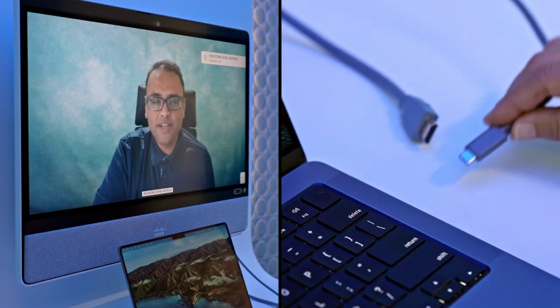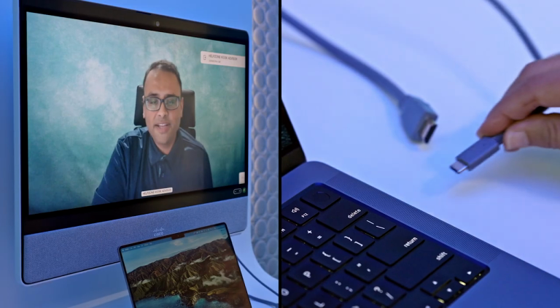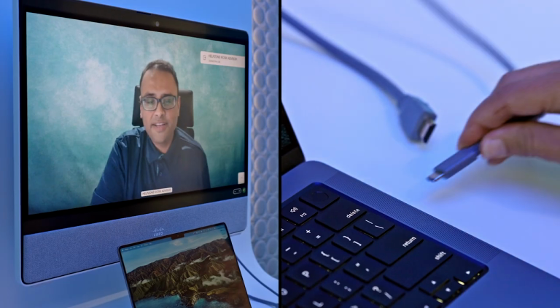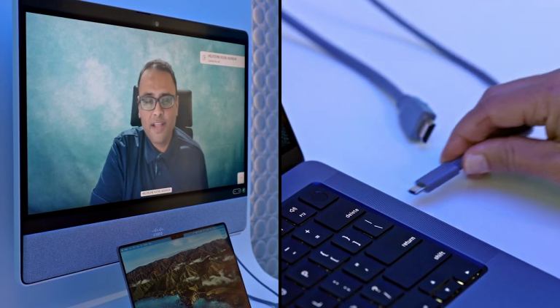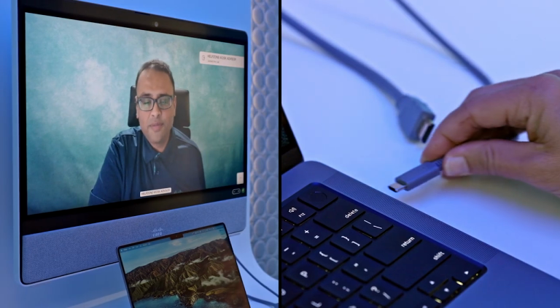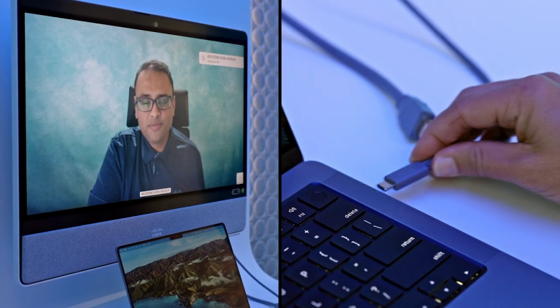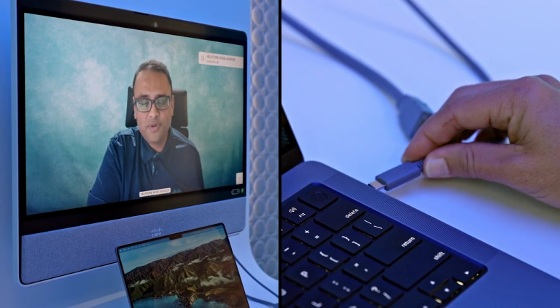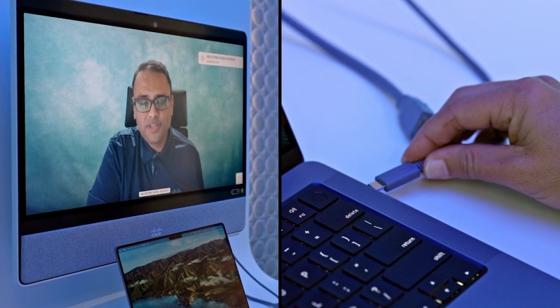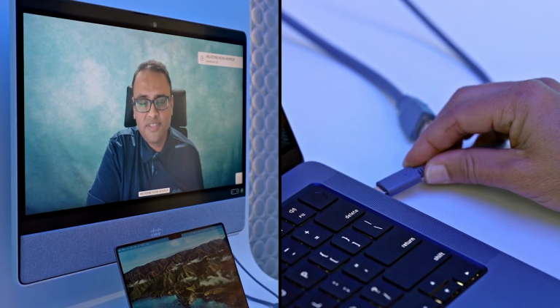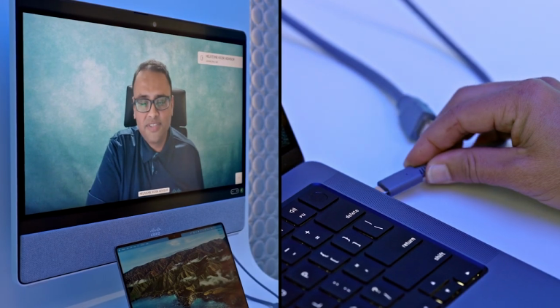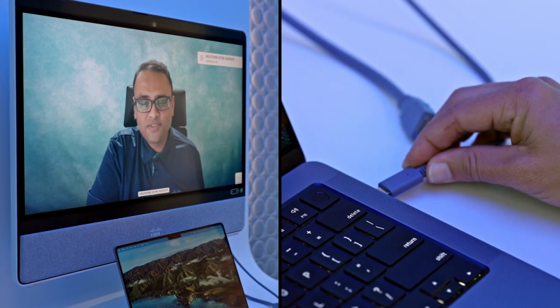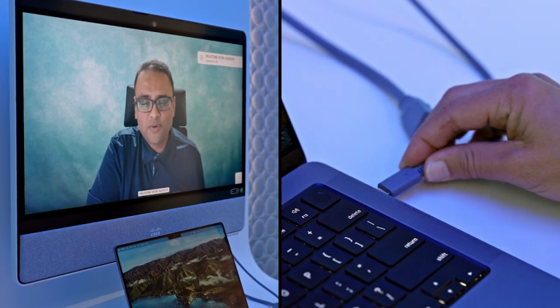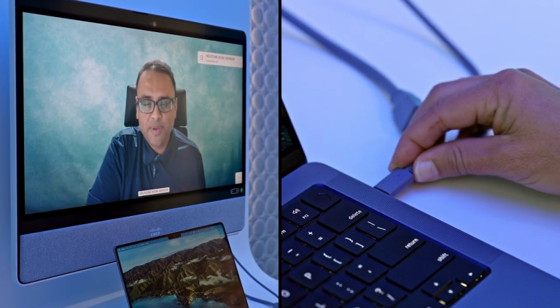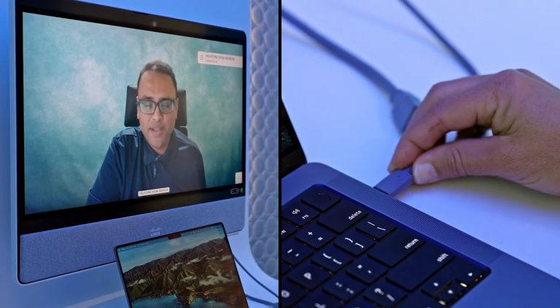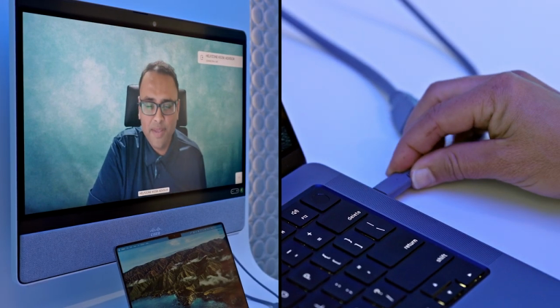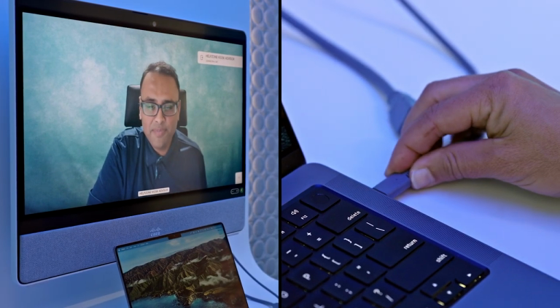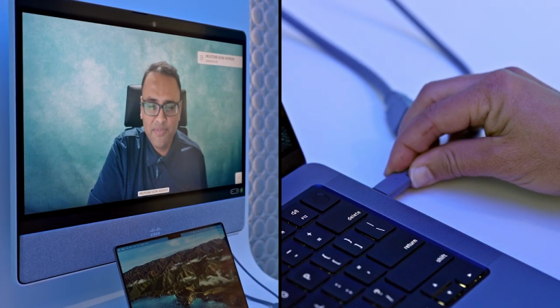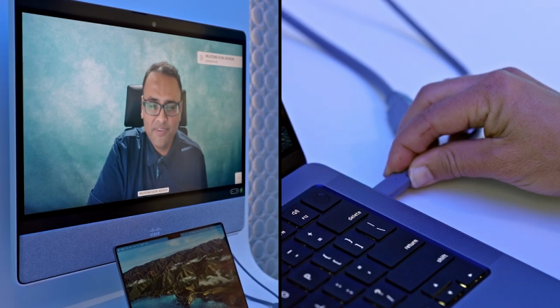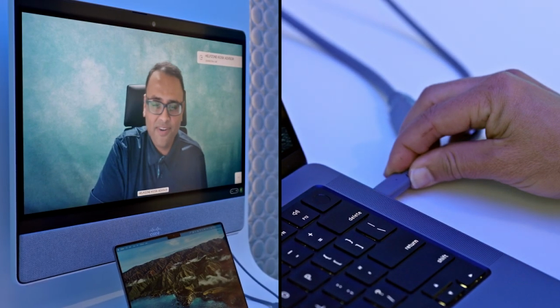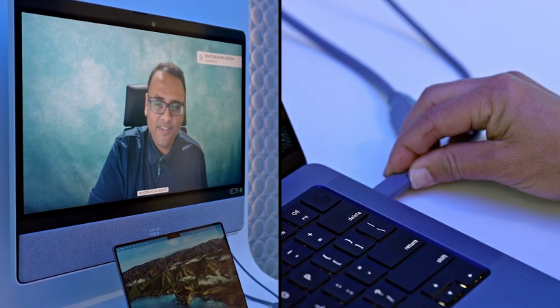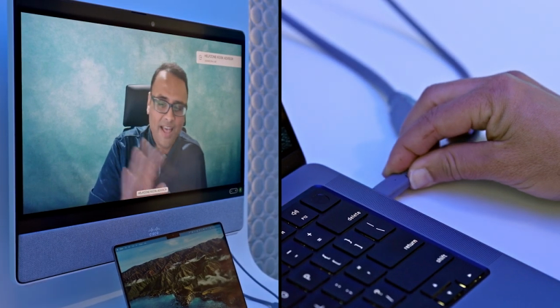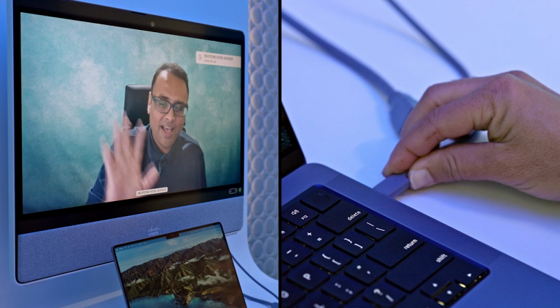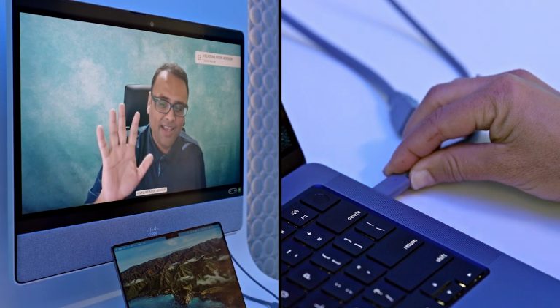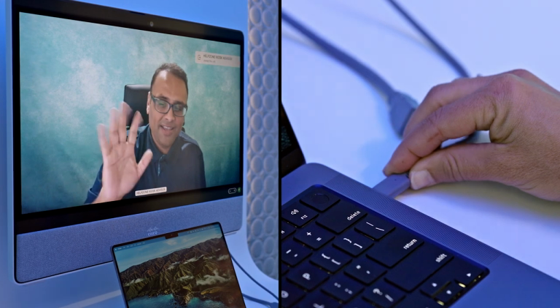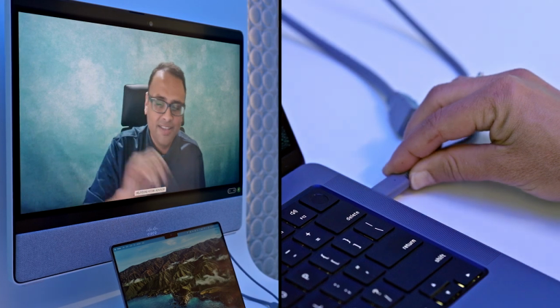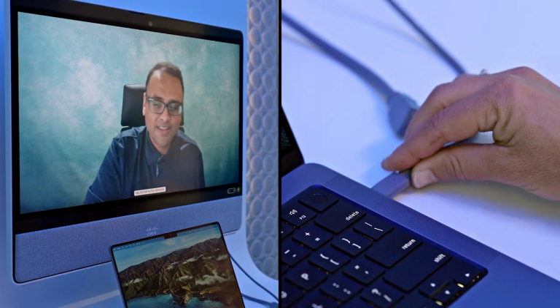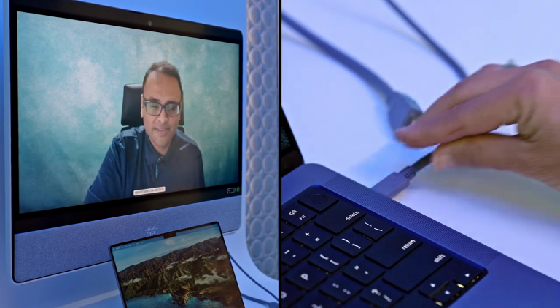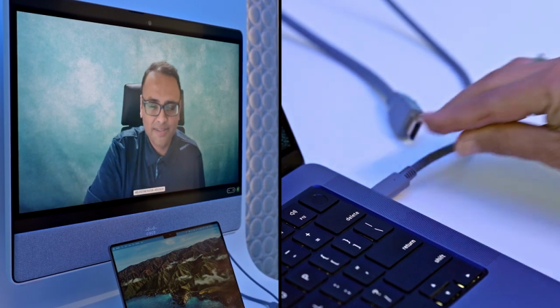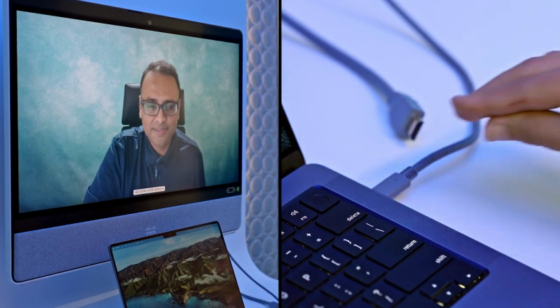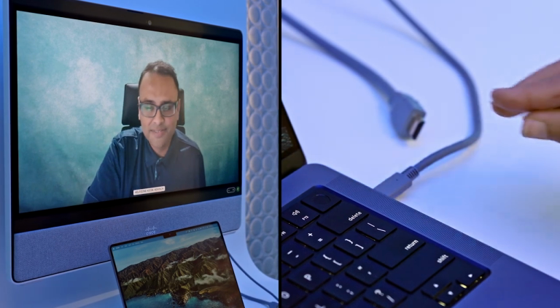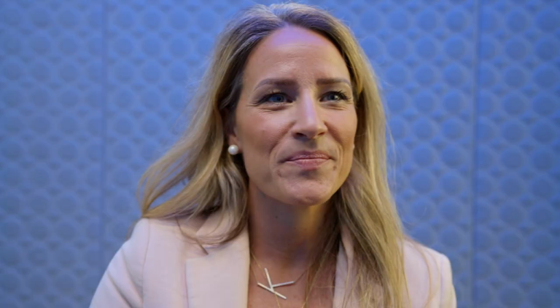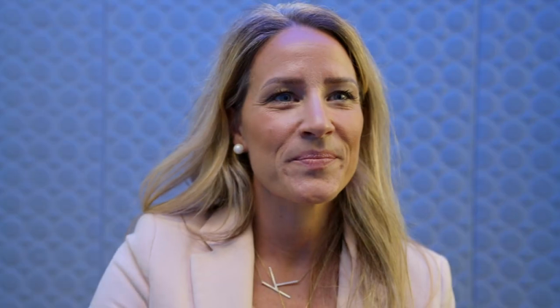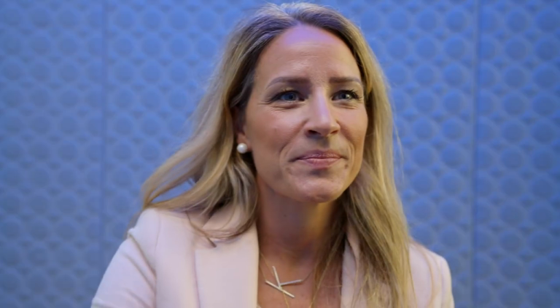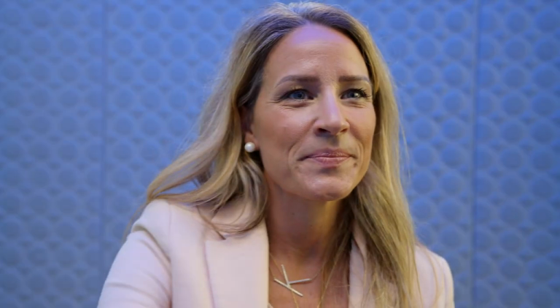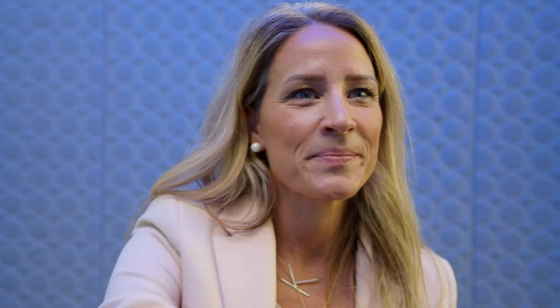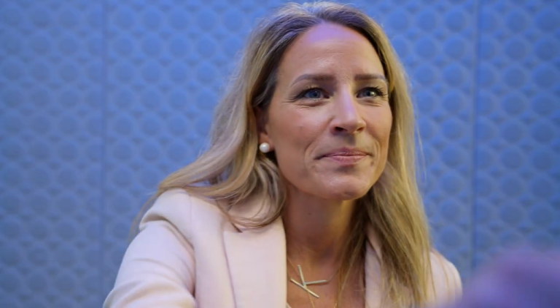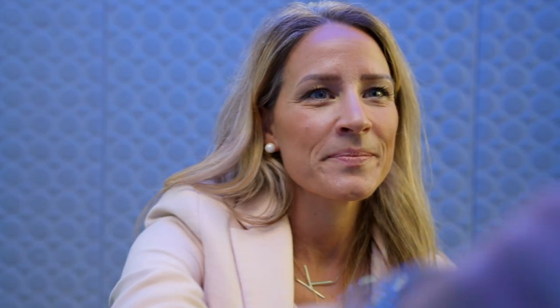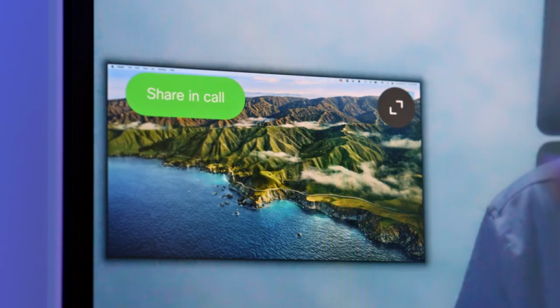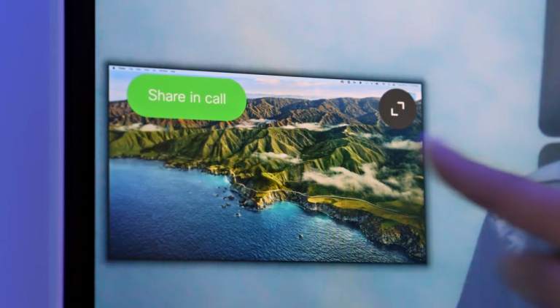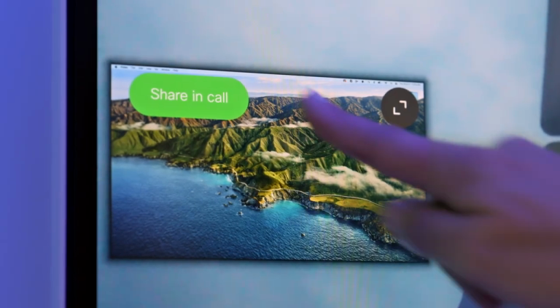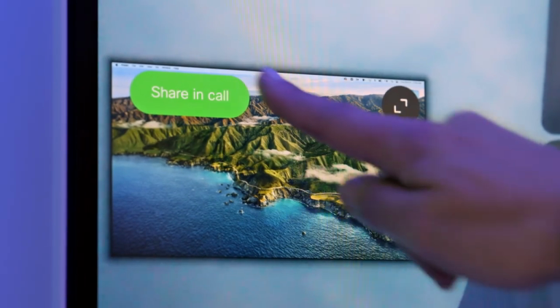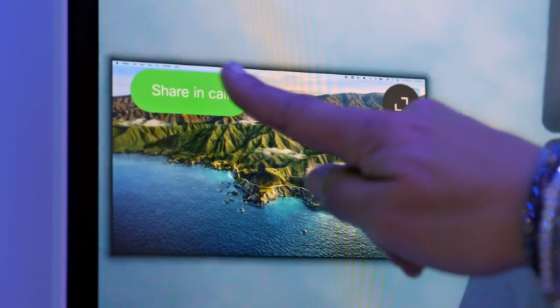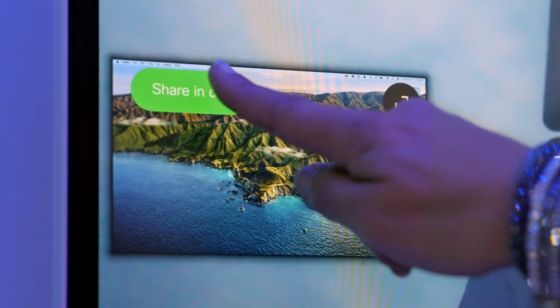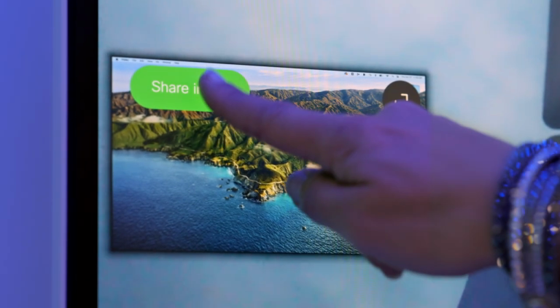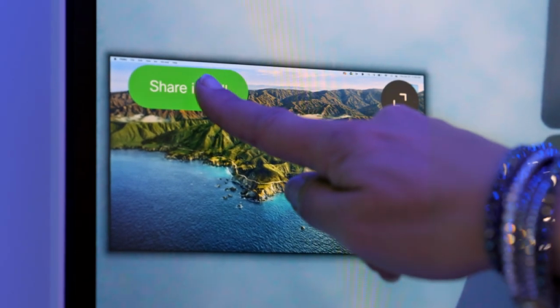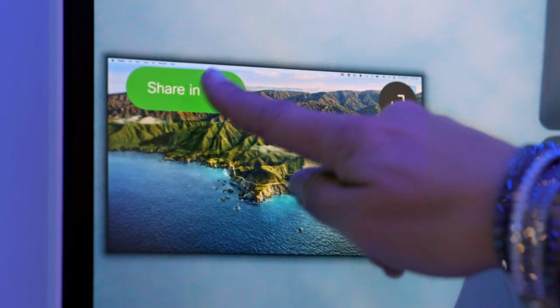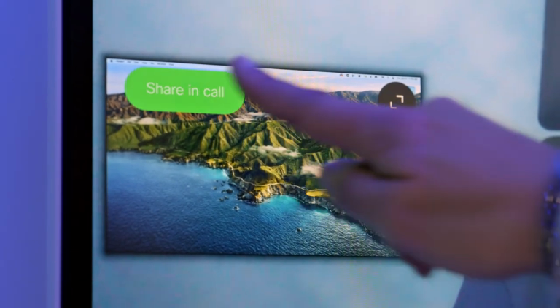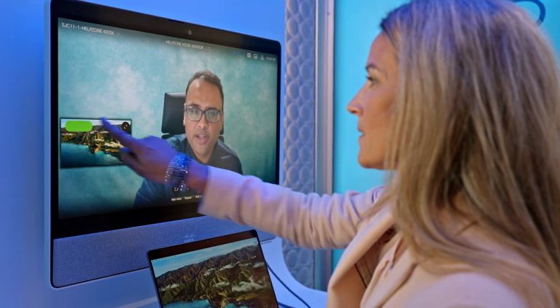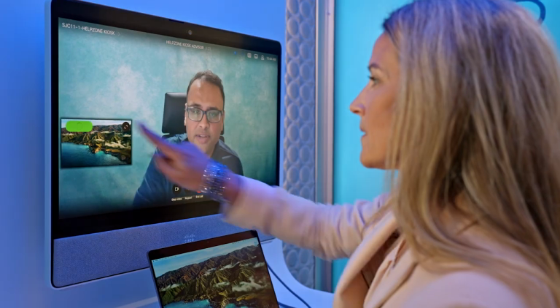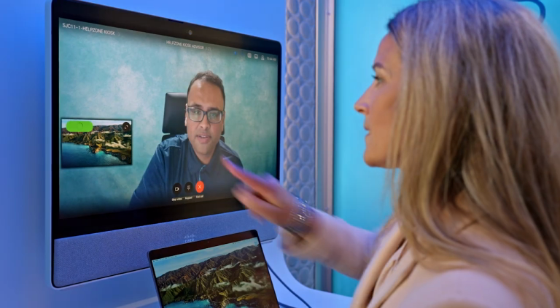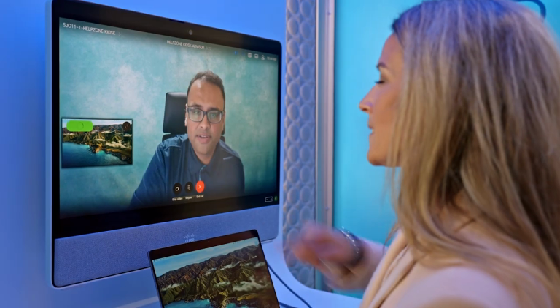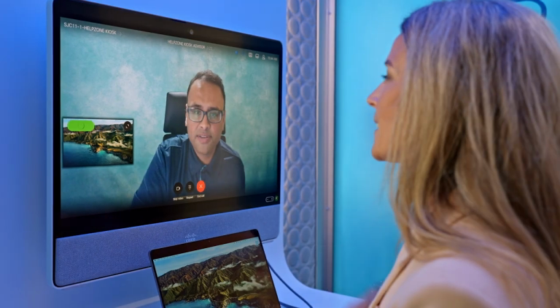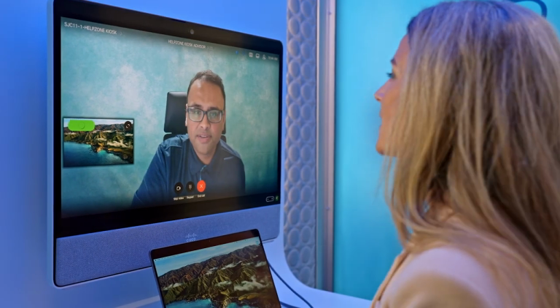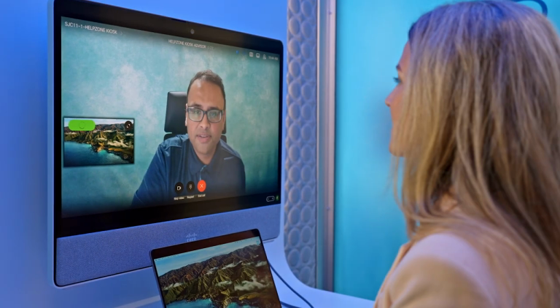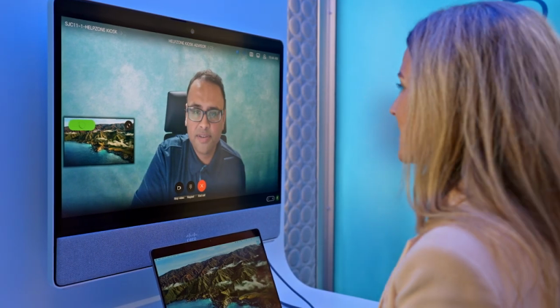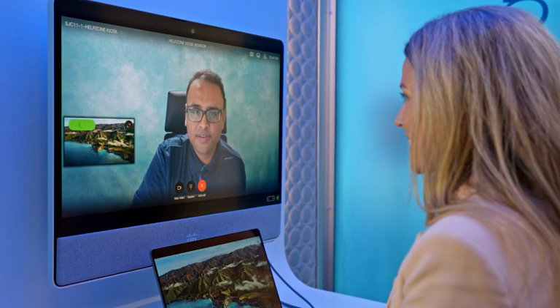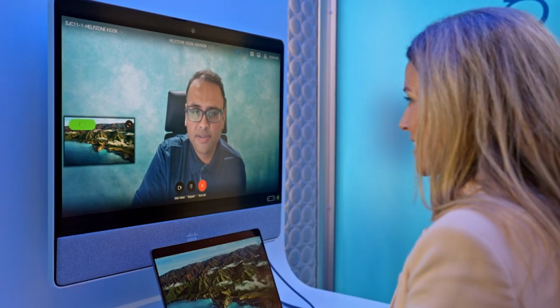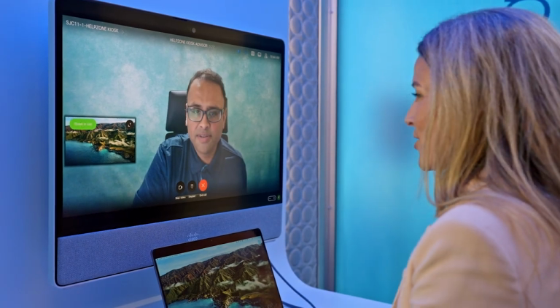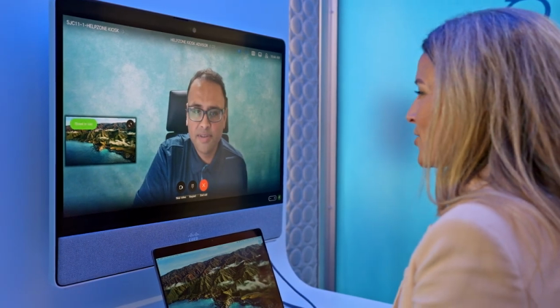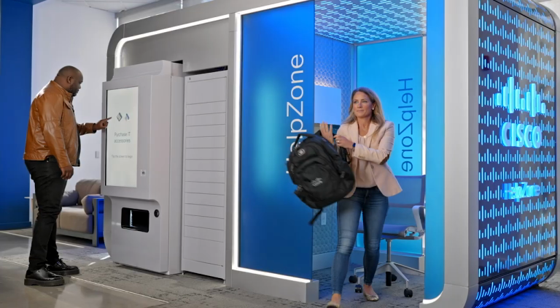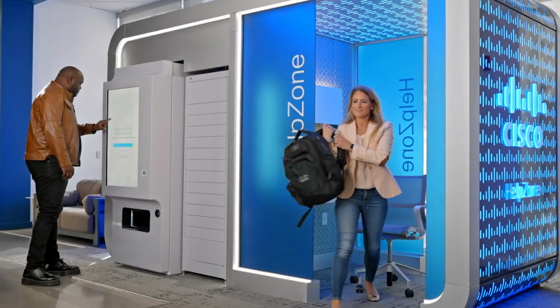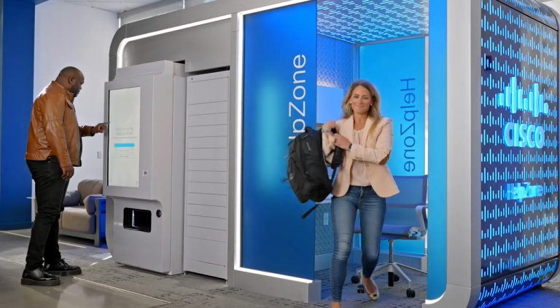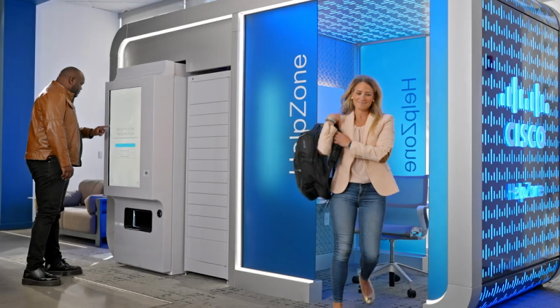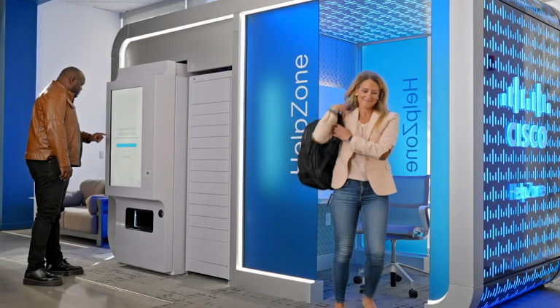Remotely connect one-on-one with a support advisor. Share your screen and address most issues on the spot.